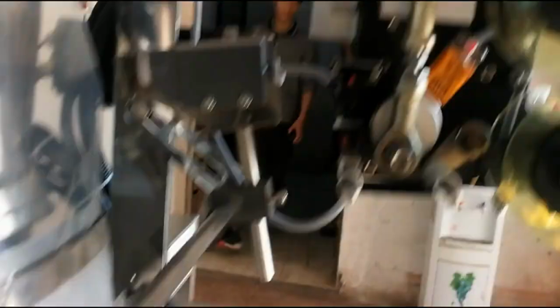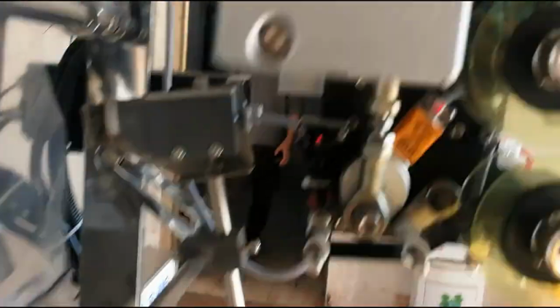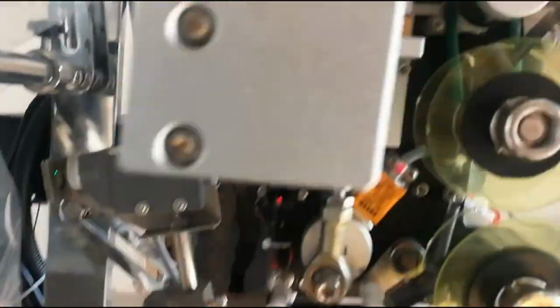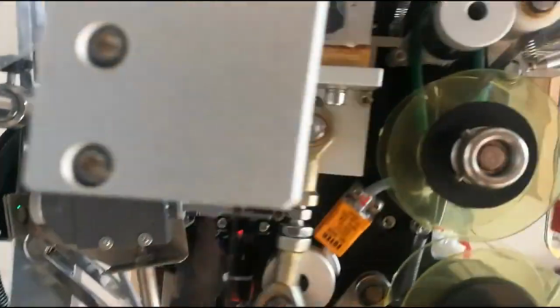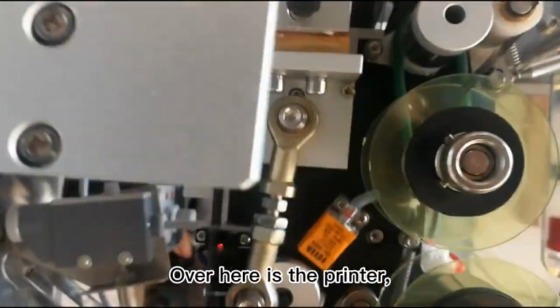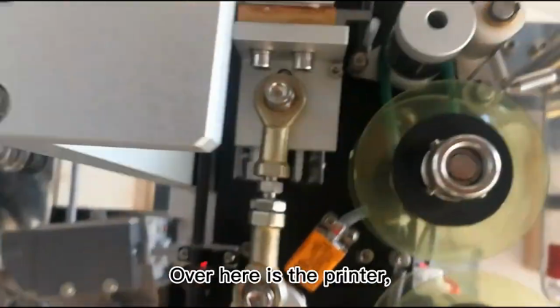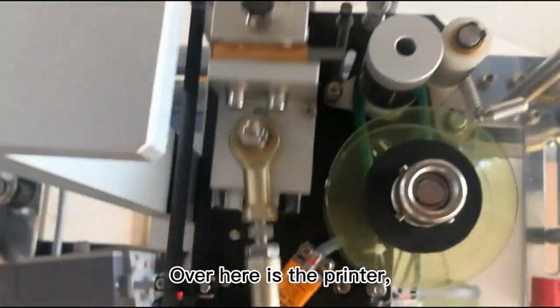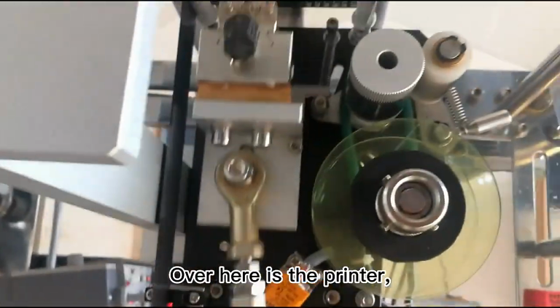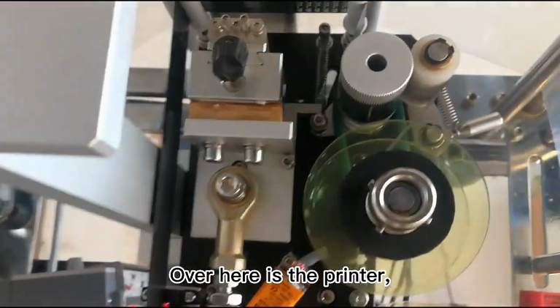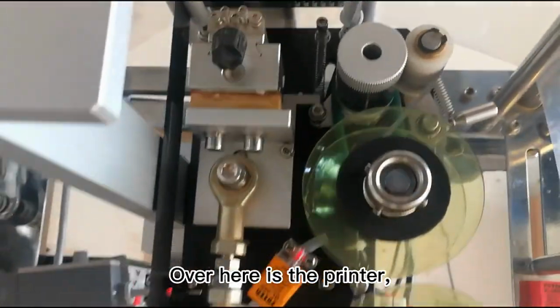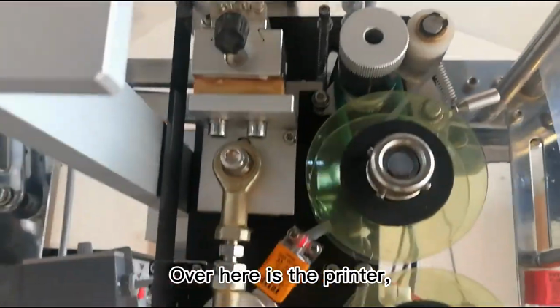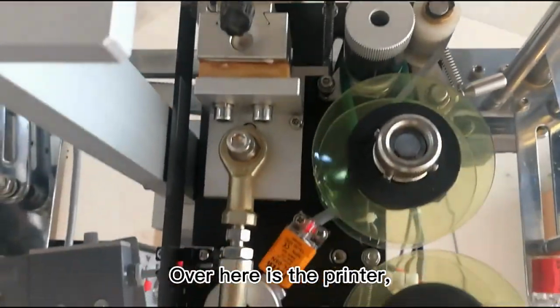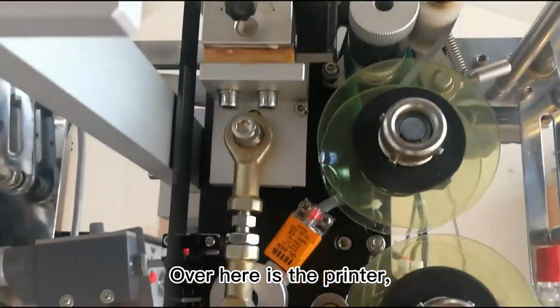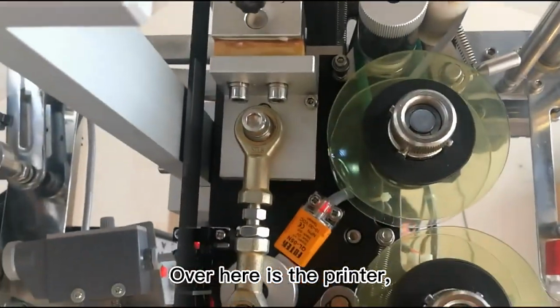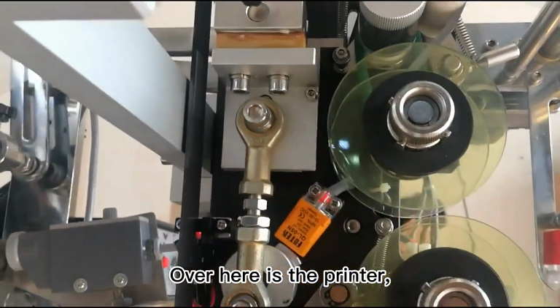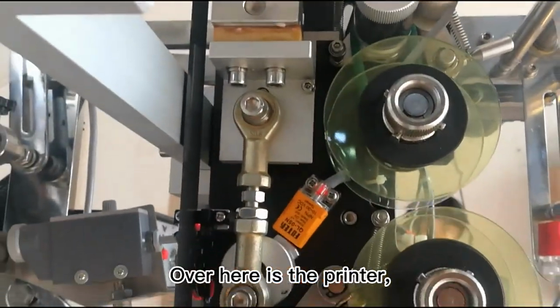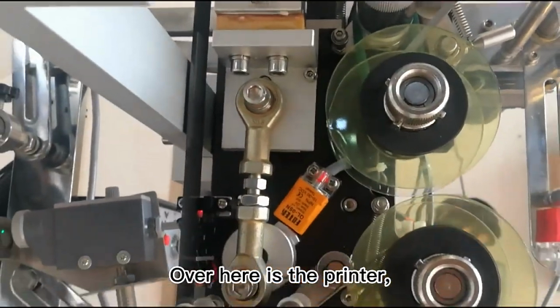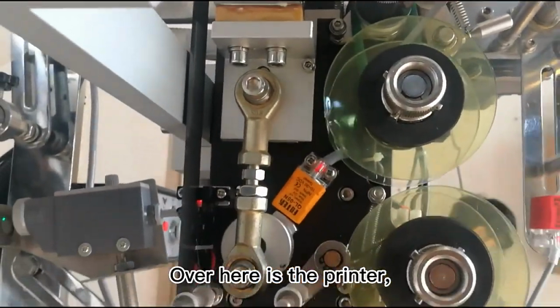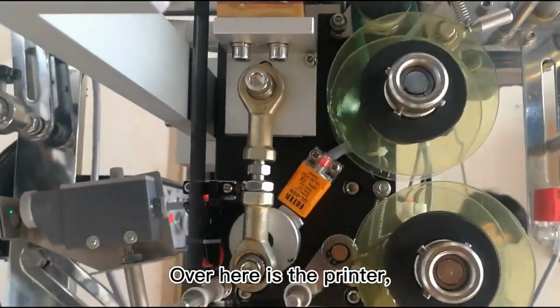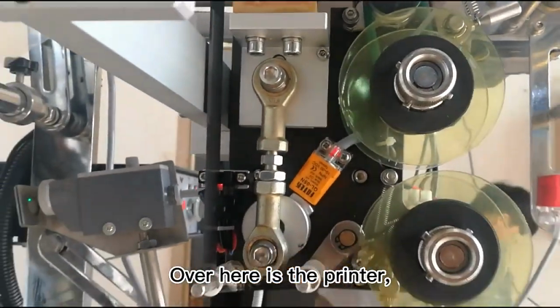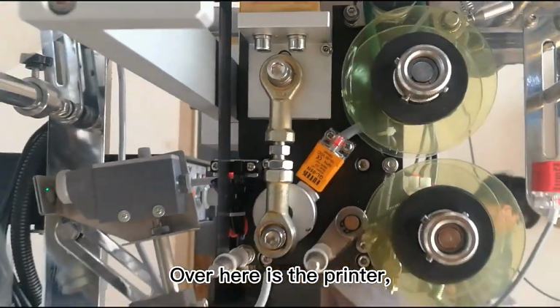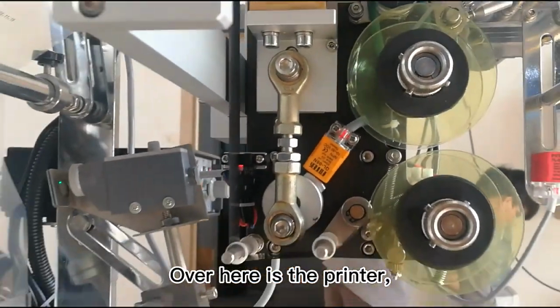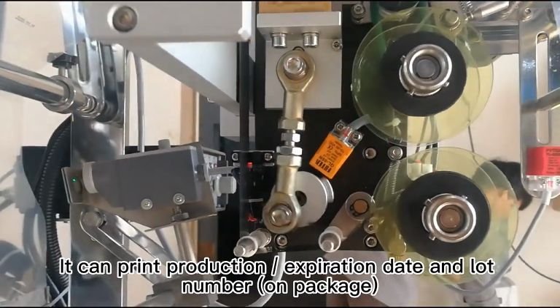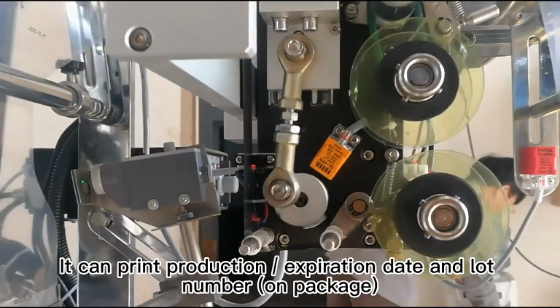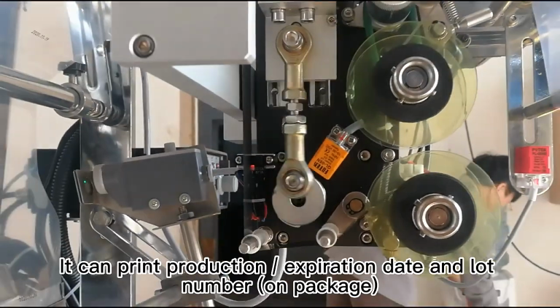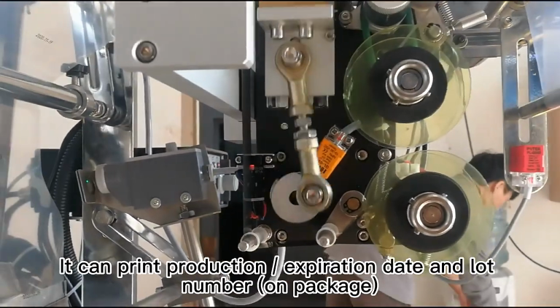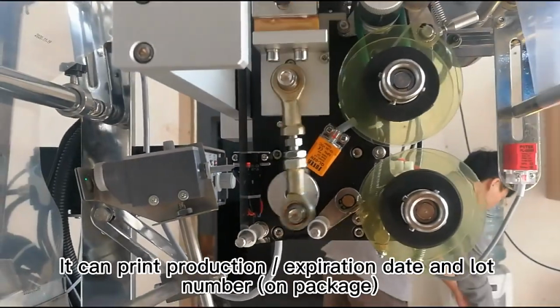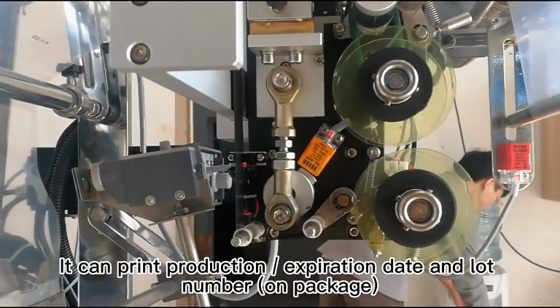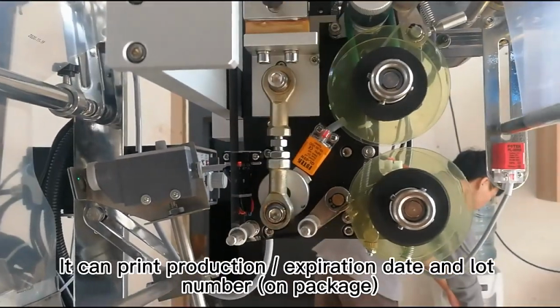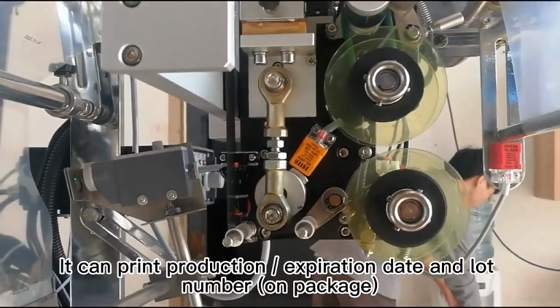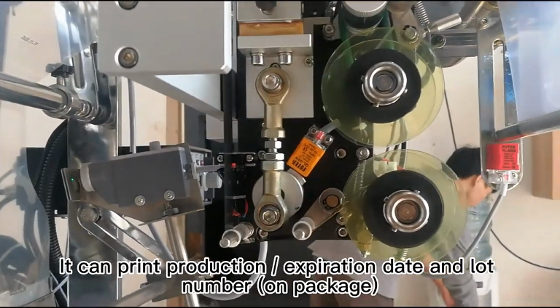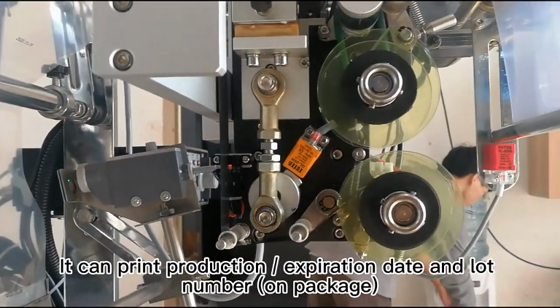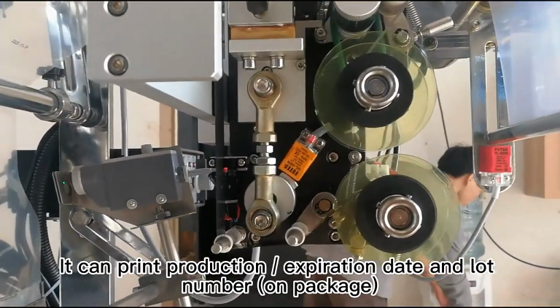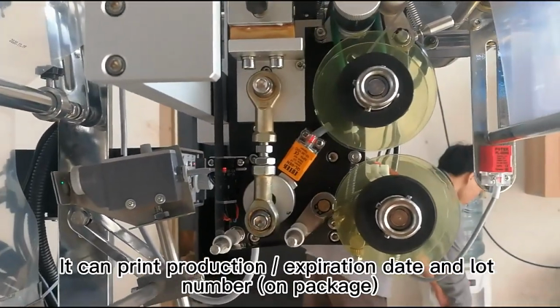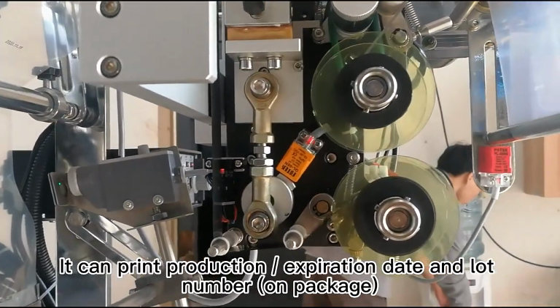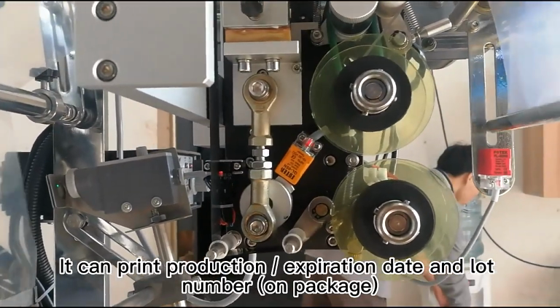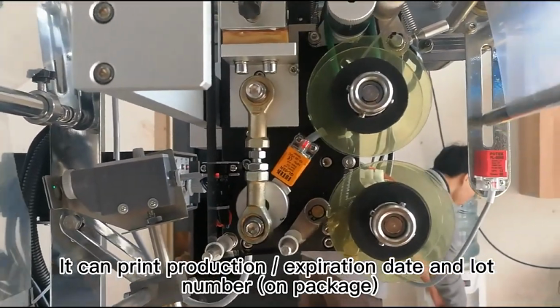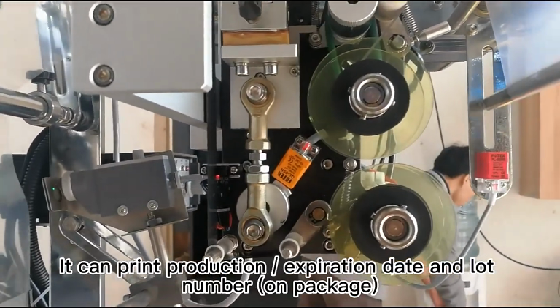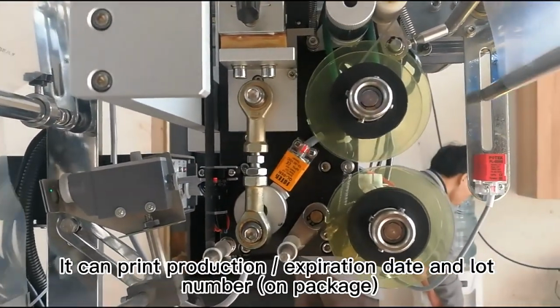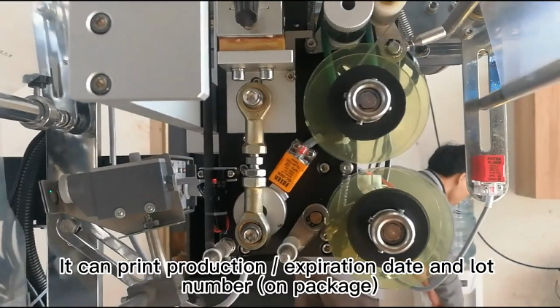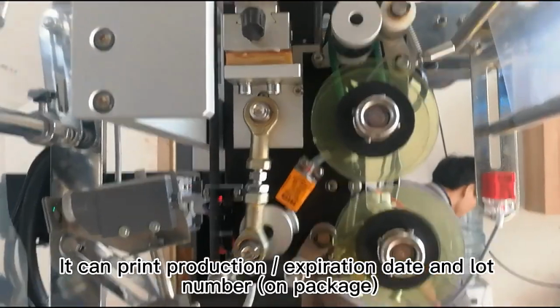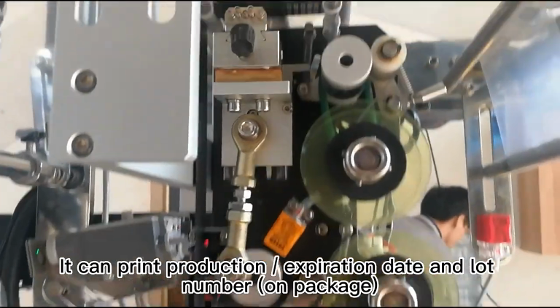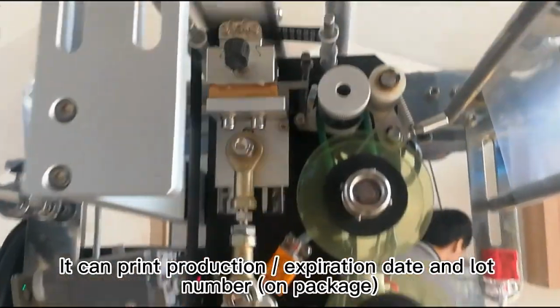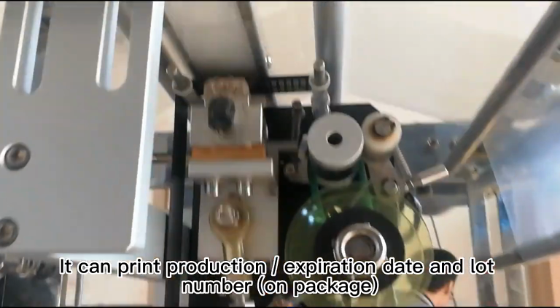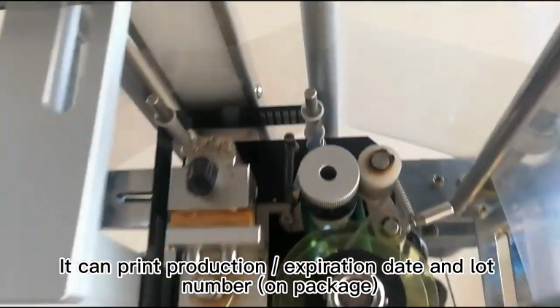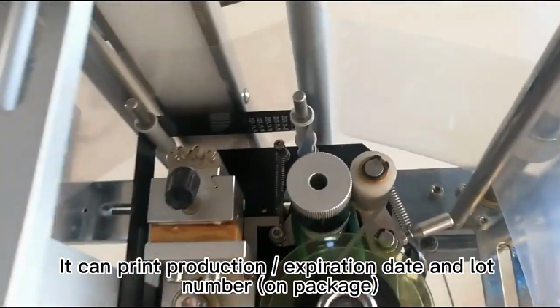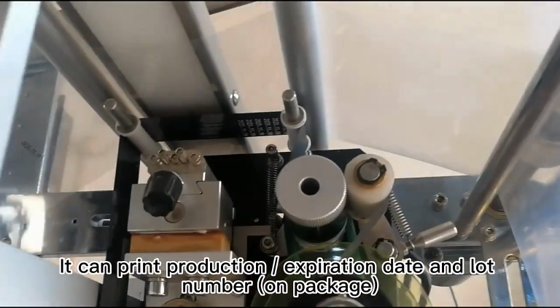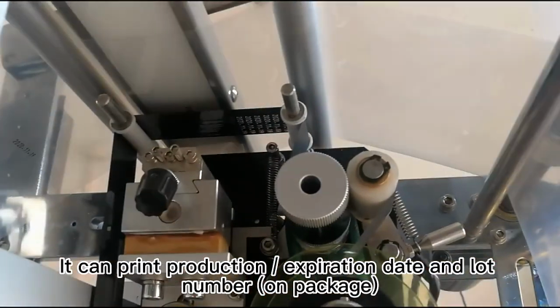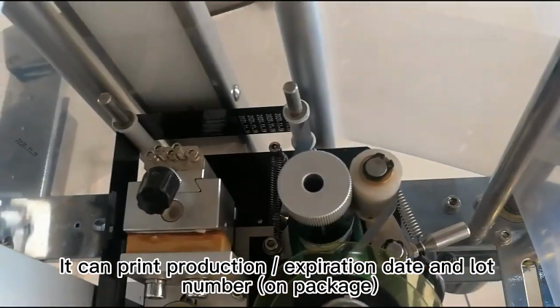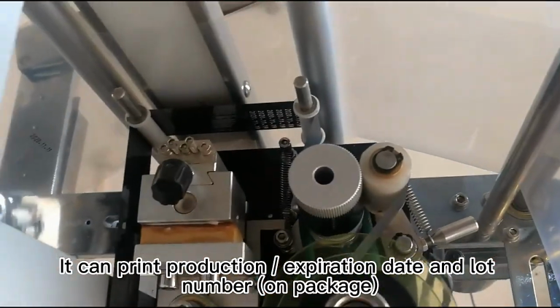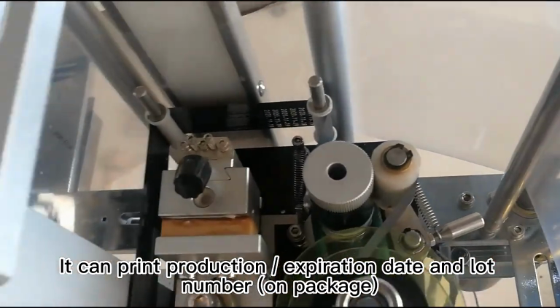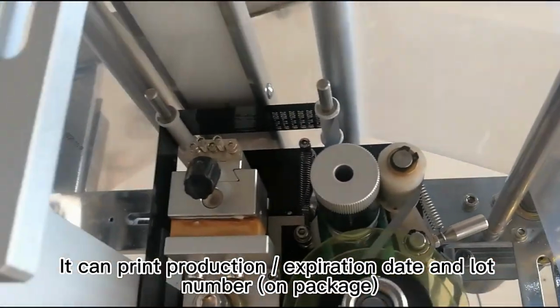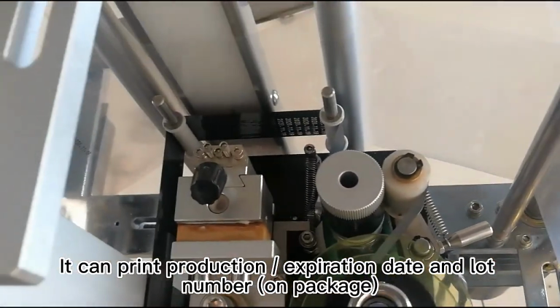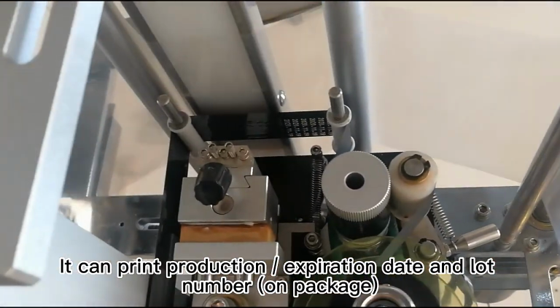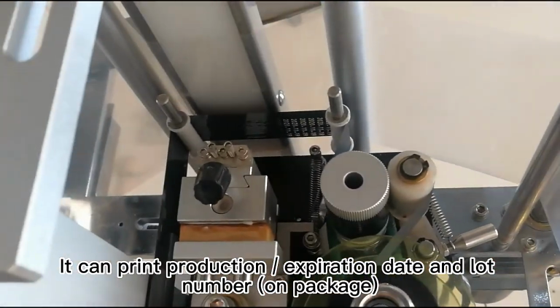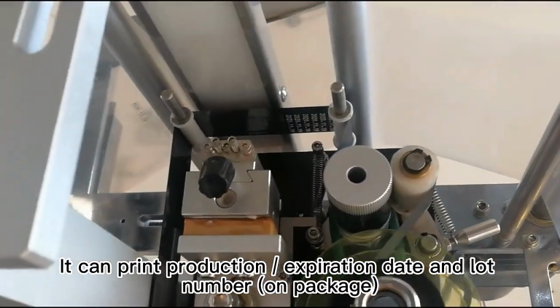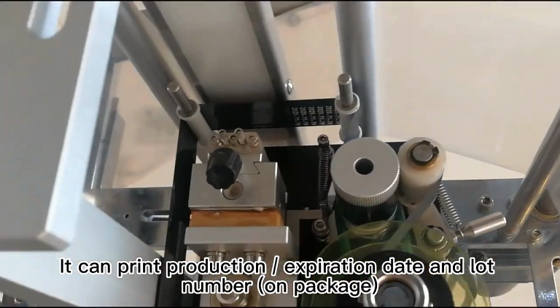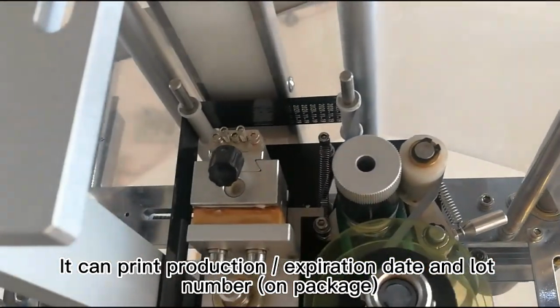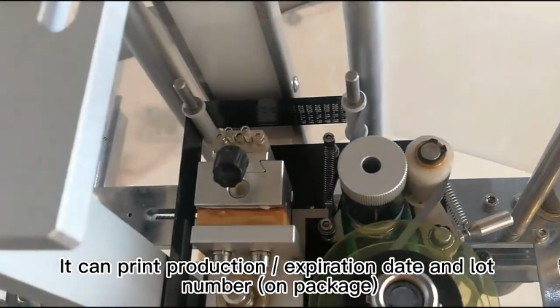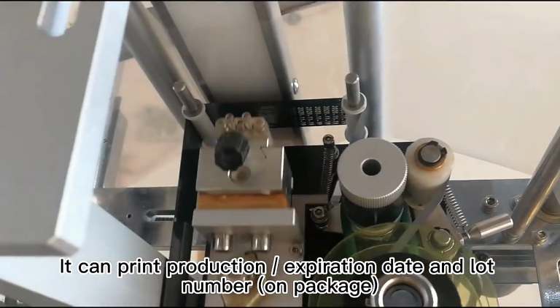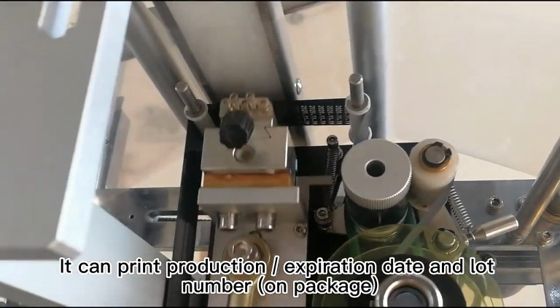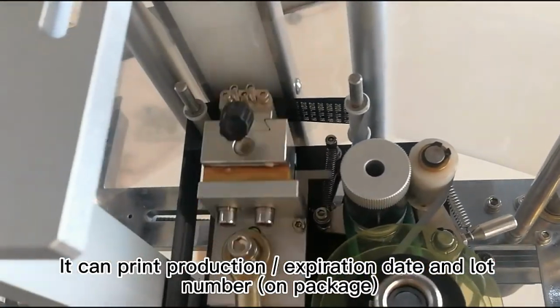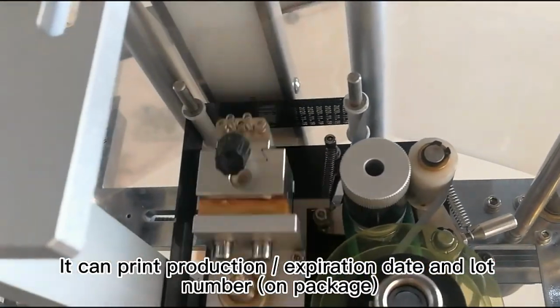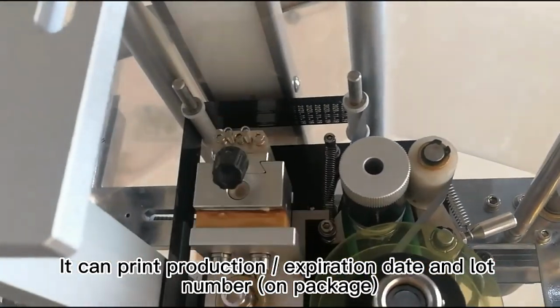Over here is the printer. It can print production date, expiration date and lot number.